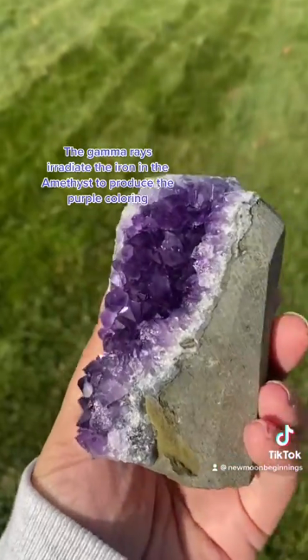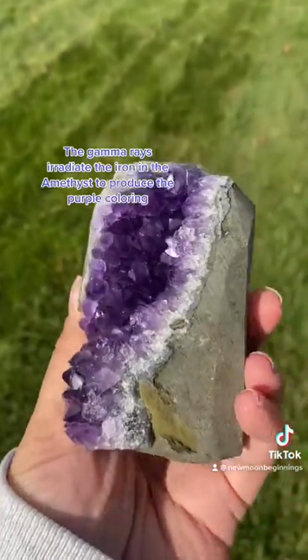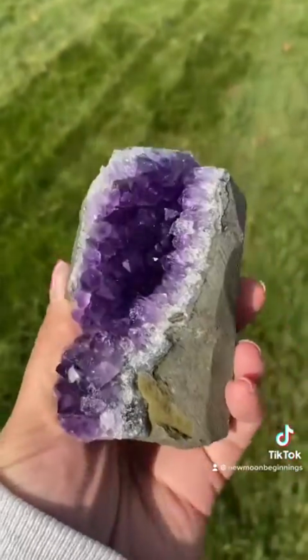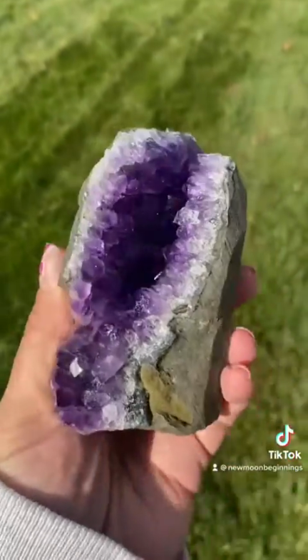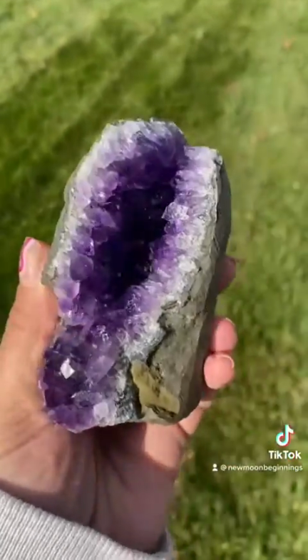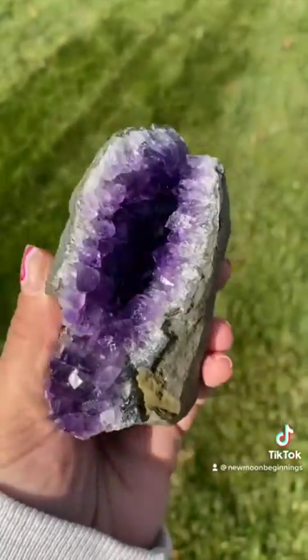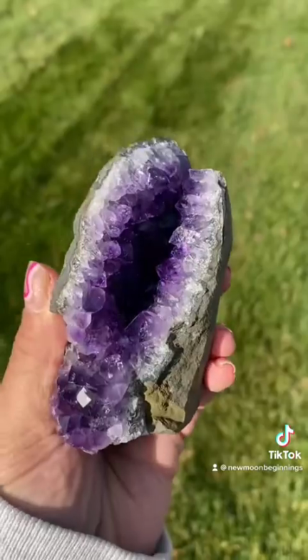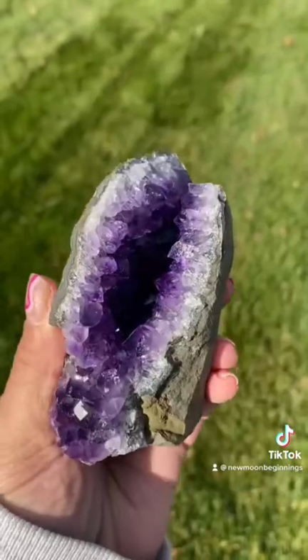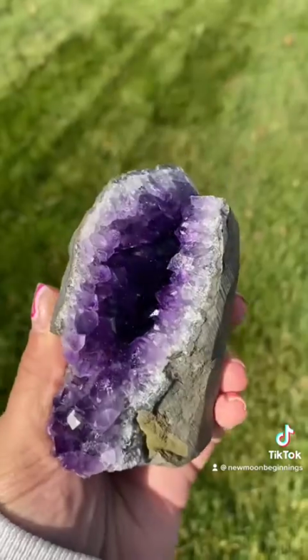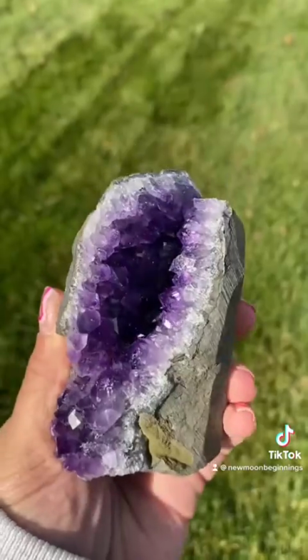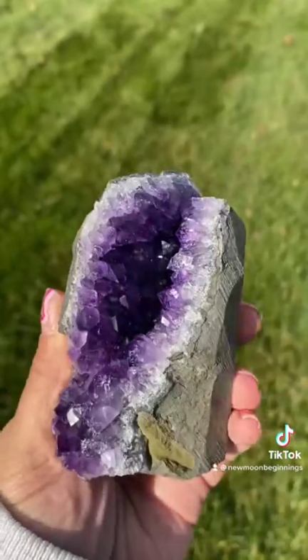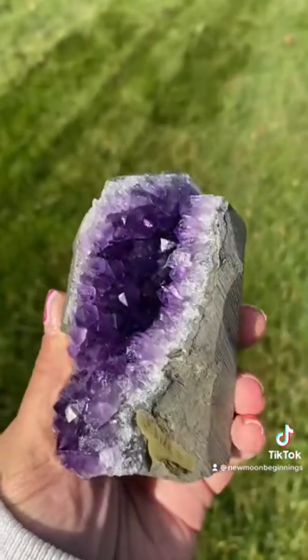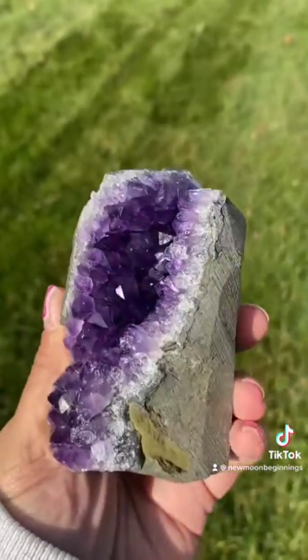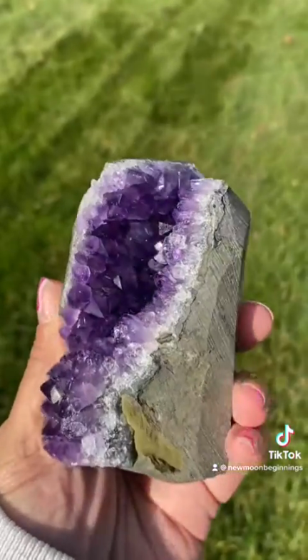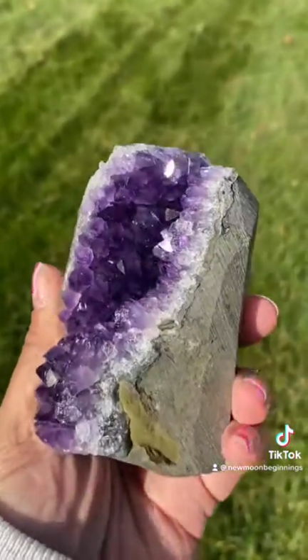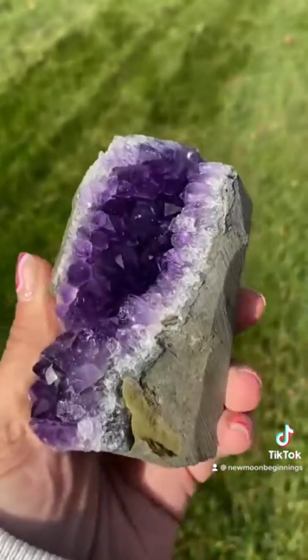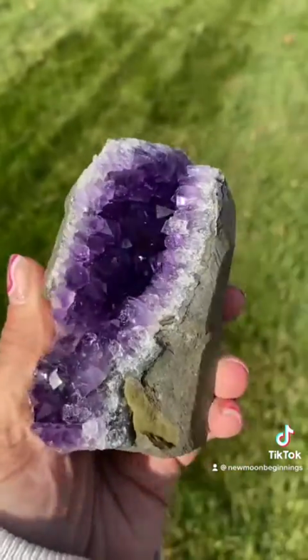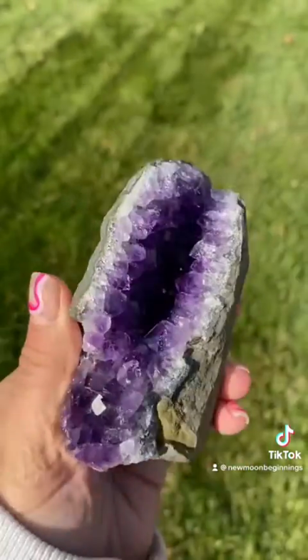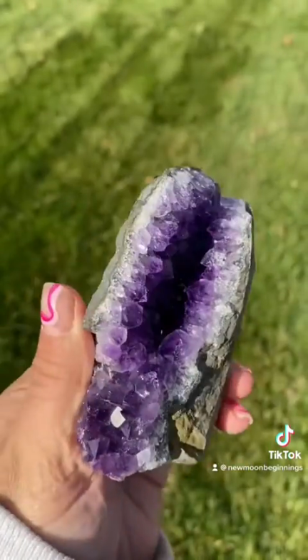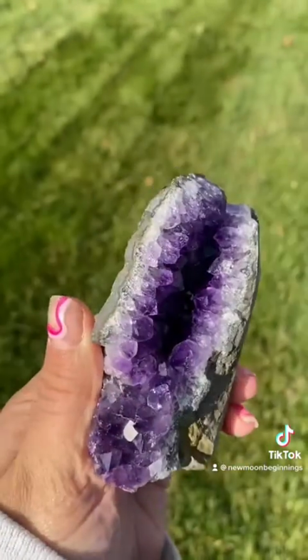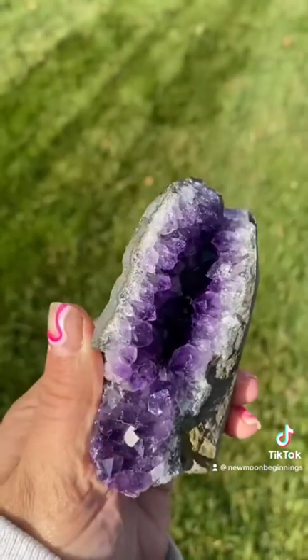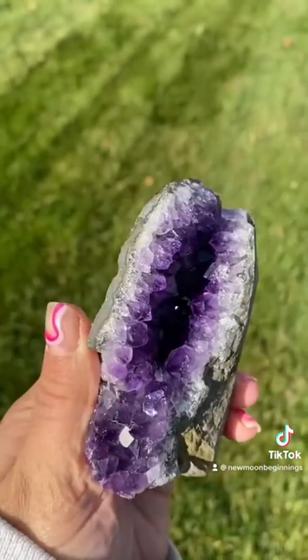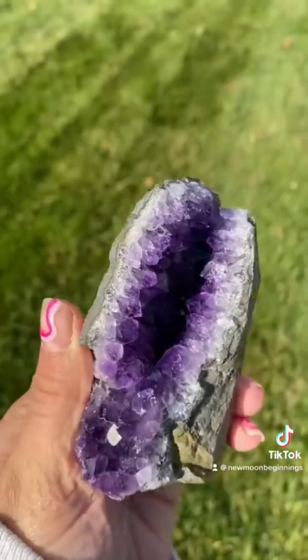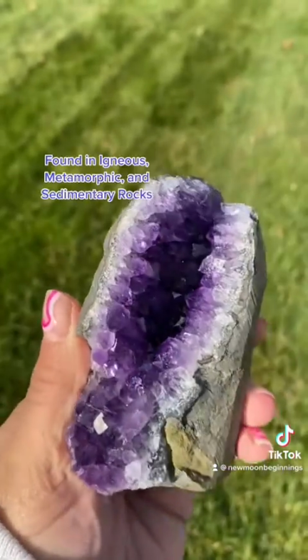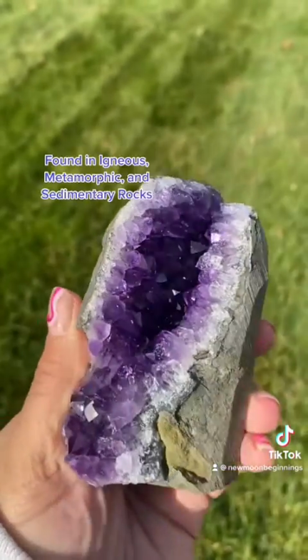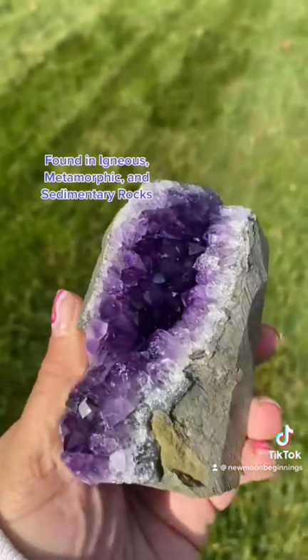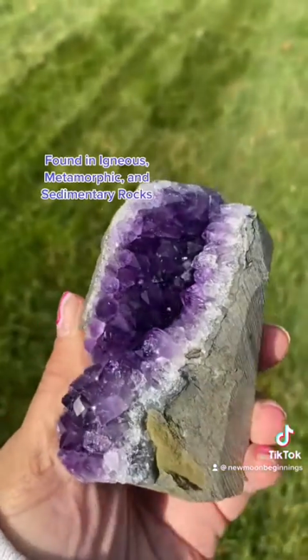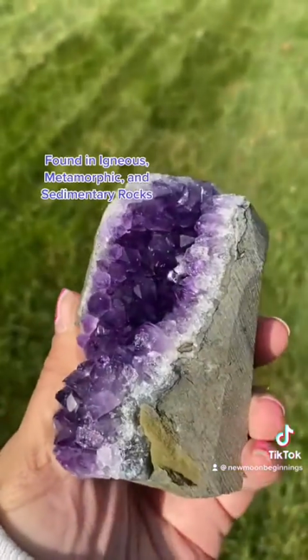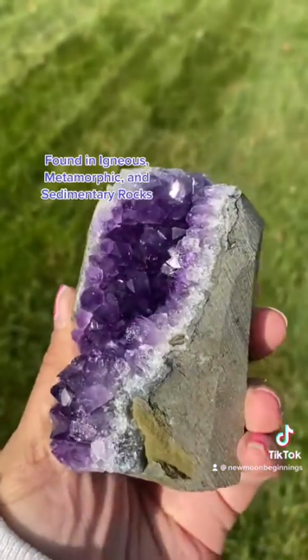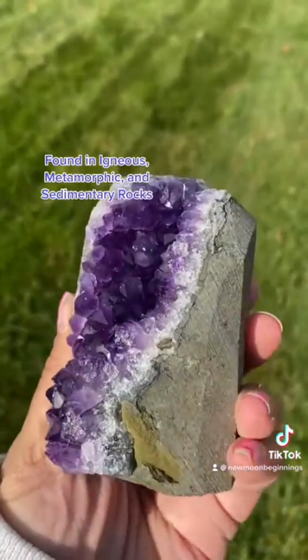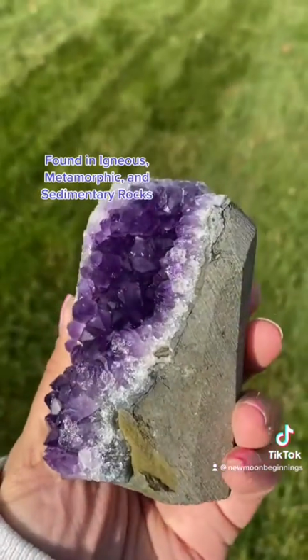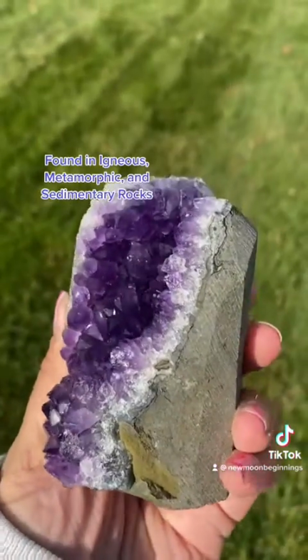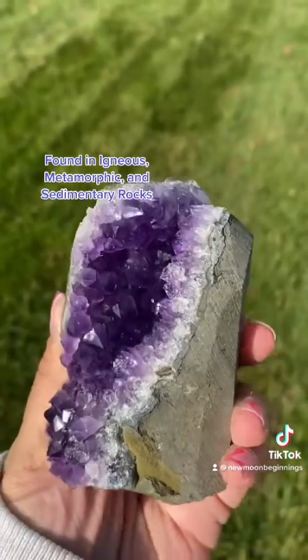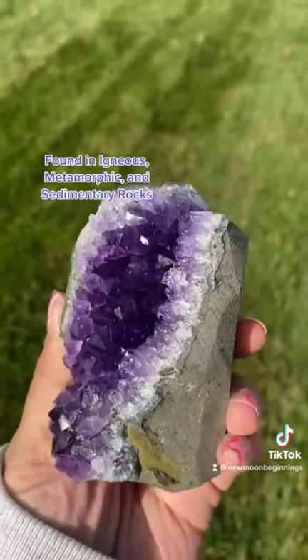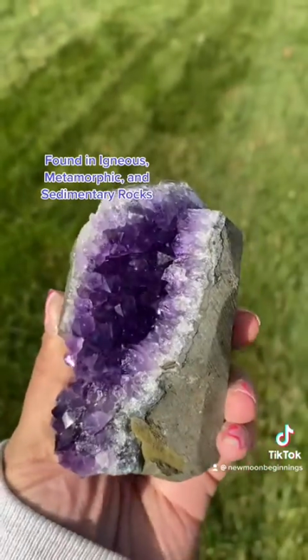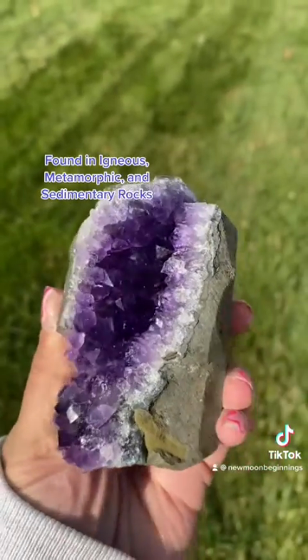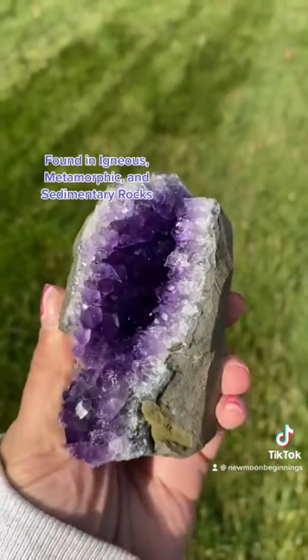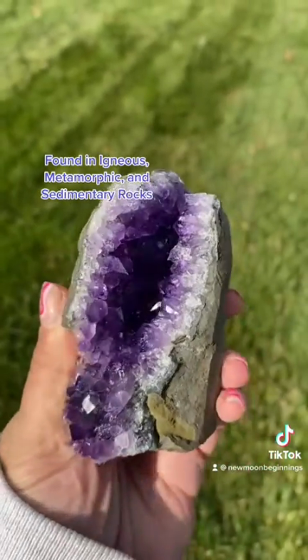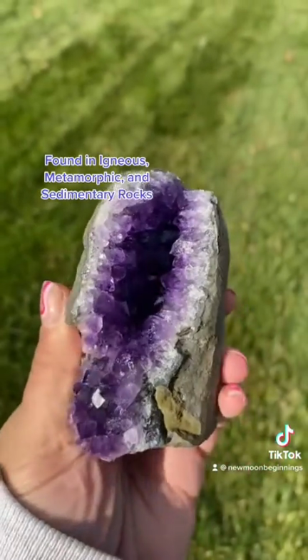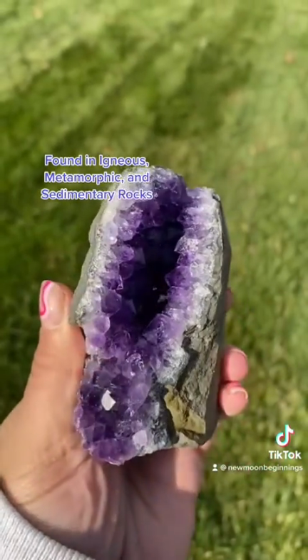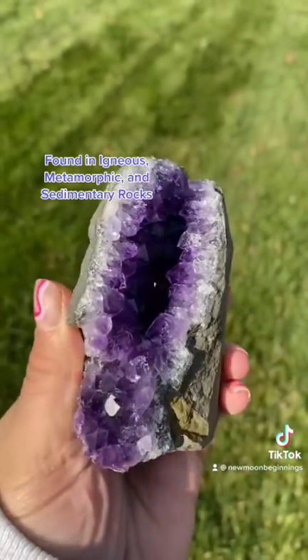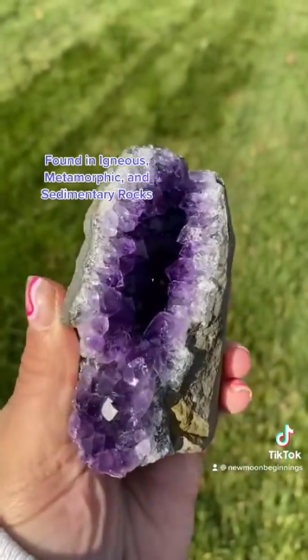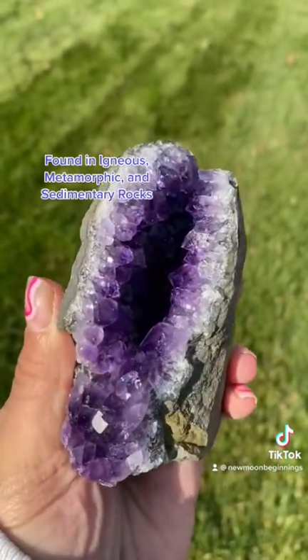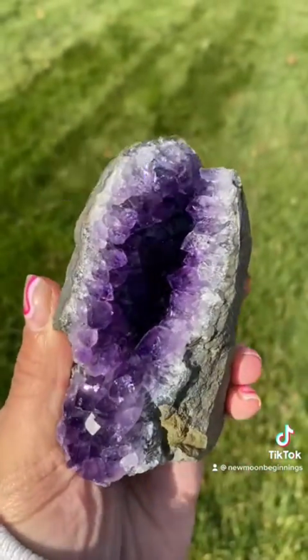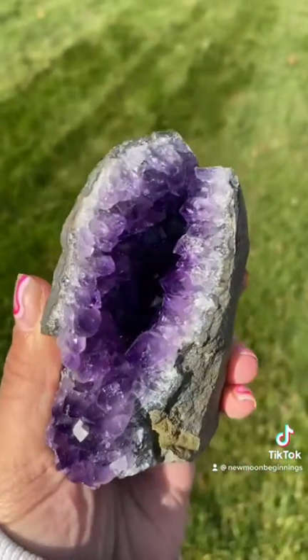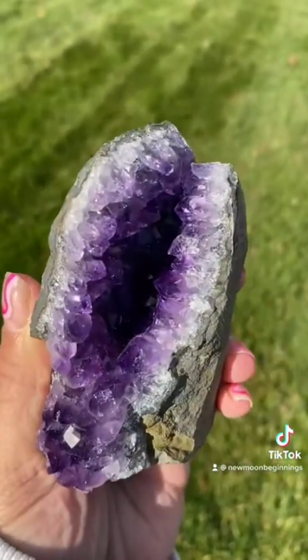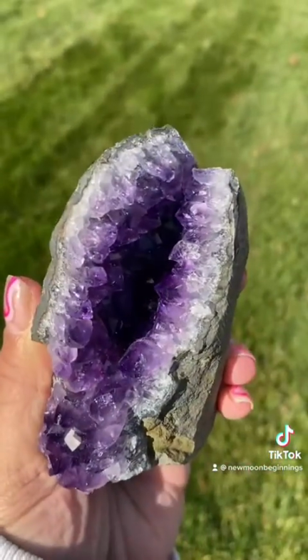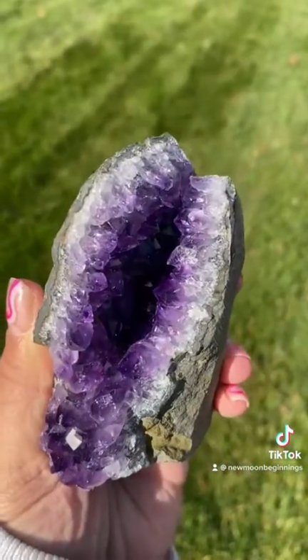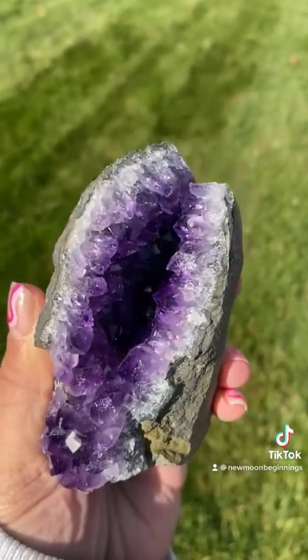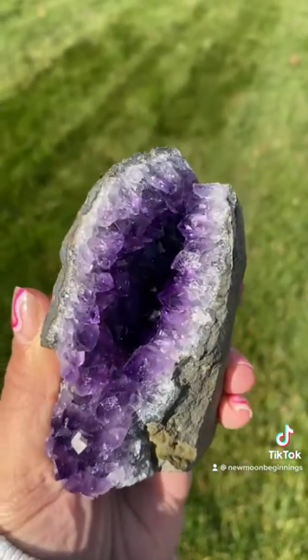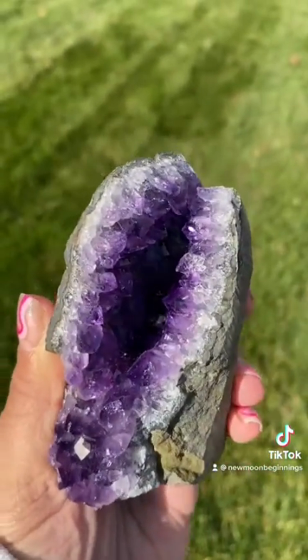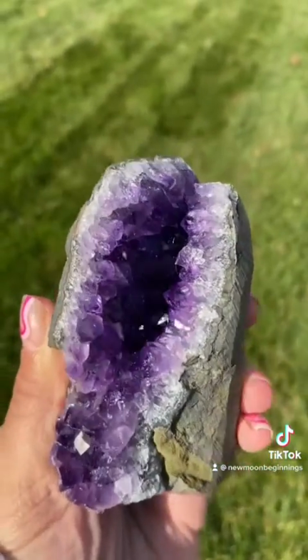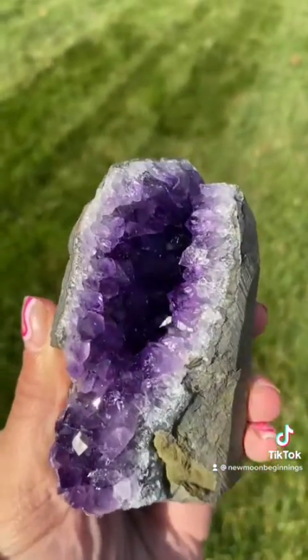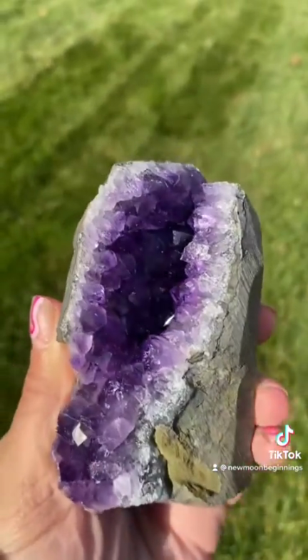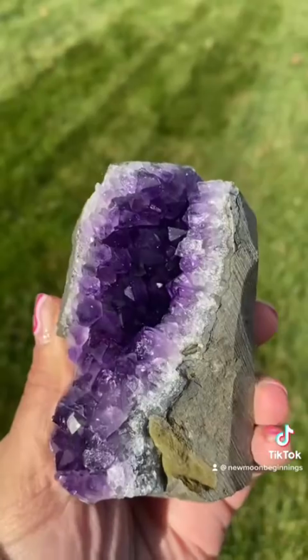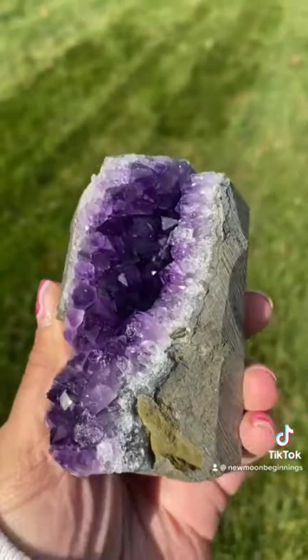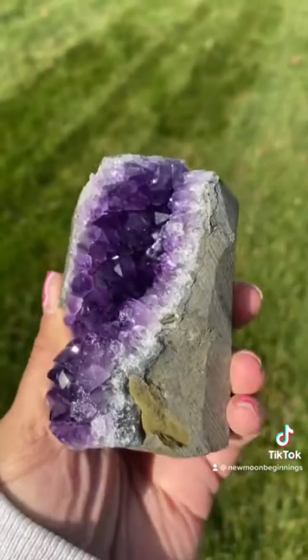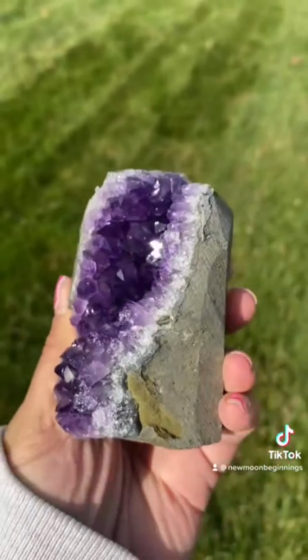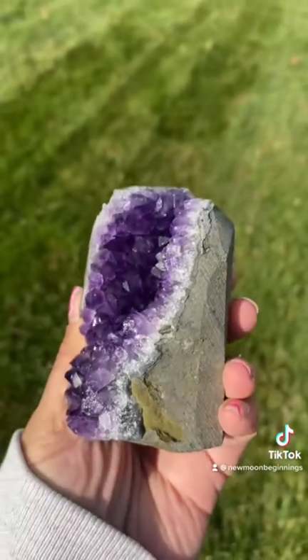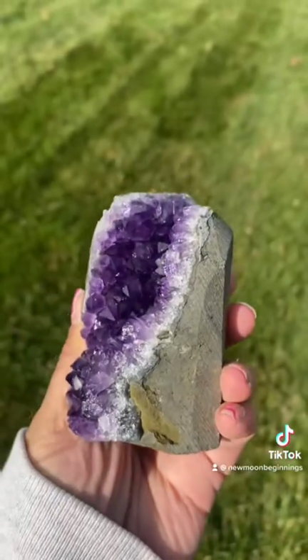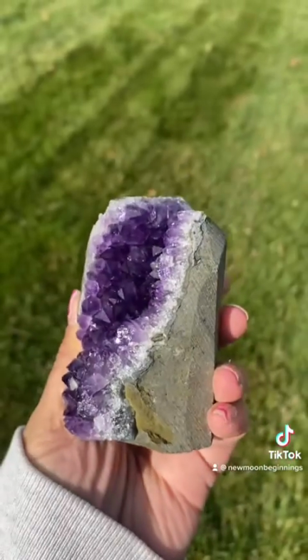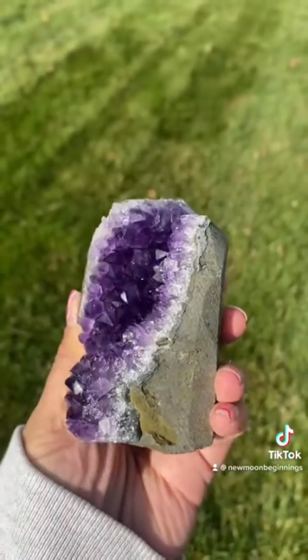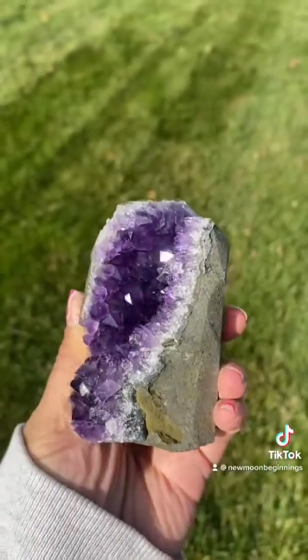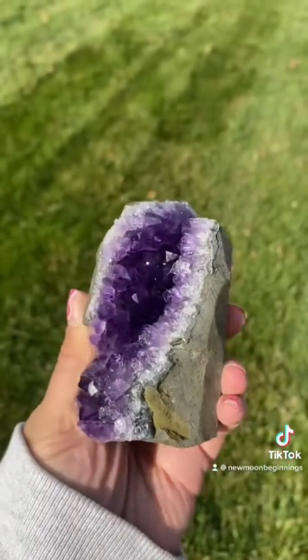Amethyst's physical properties are identical to quartz, and it is found in igneous, metamorphic, and sedimentary rocks, and it can also form as geodes like this.